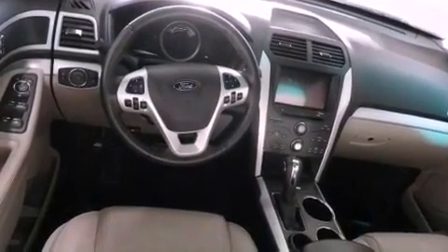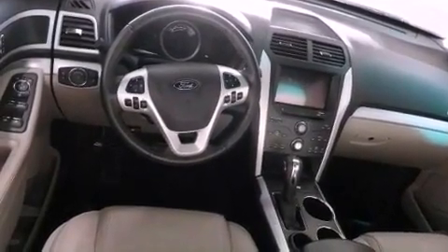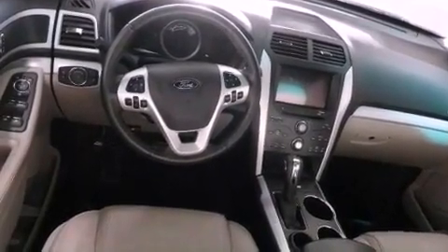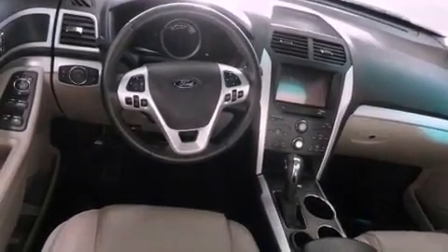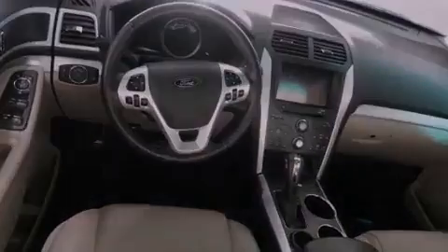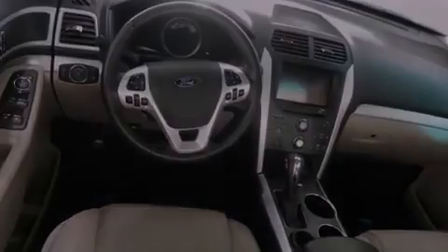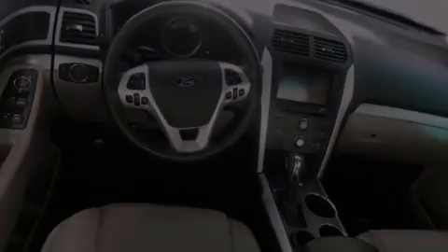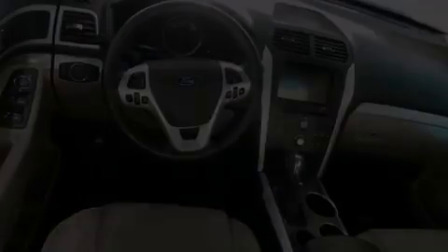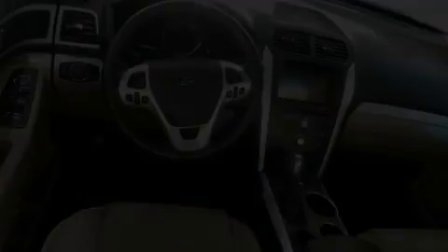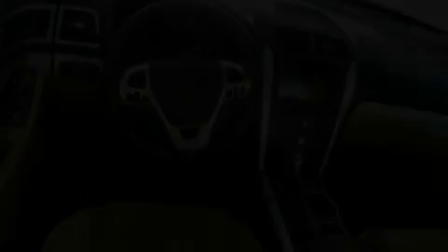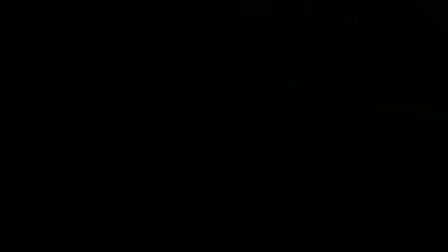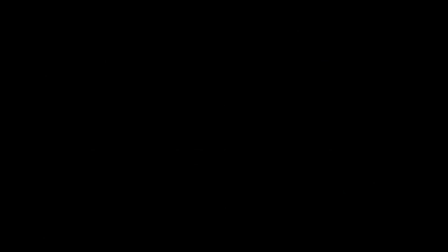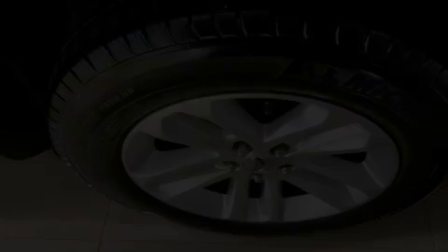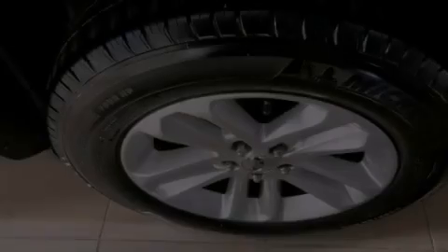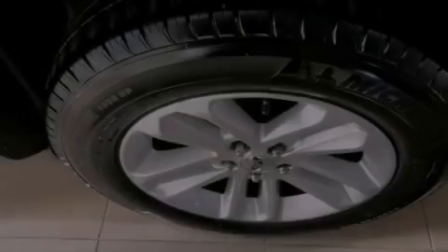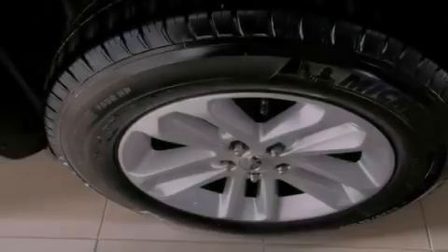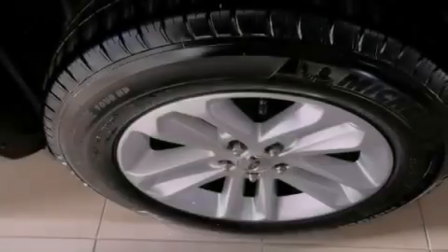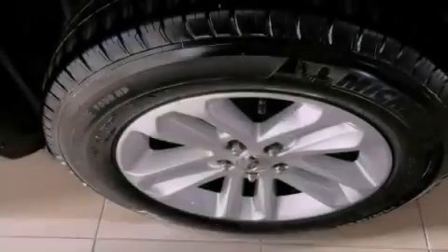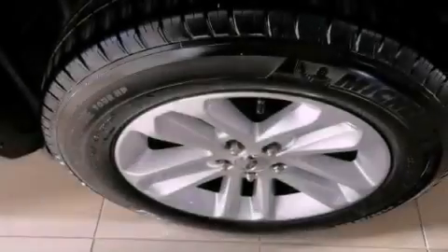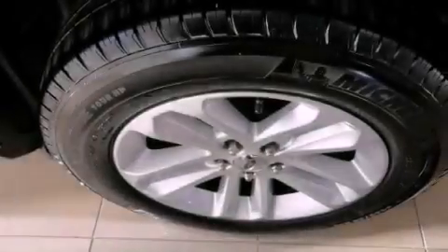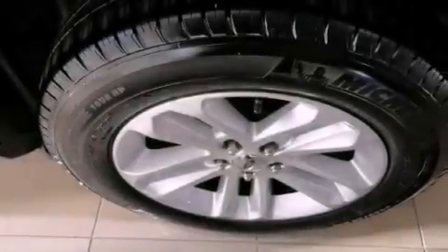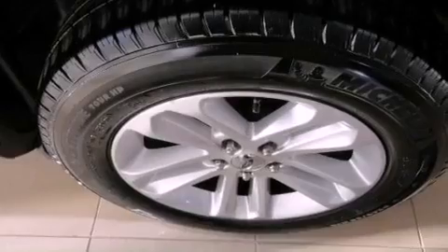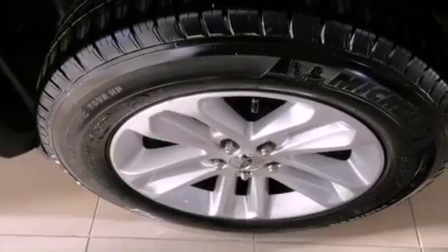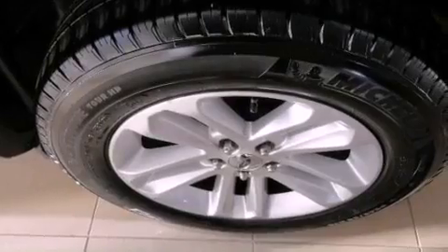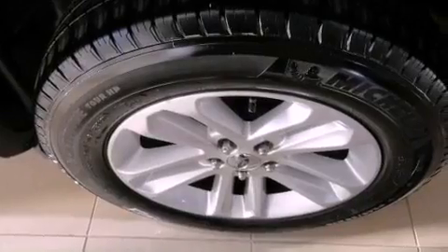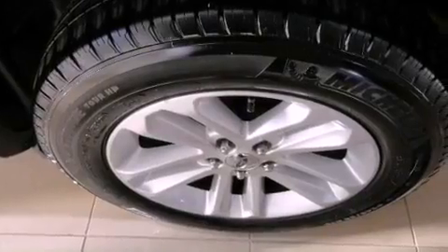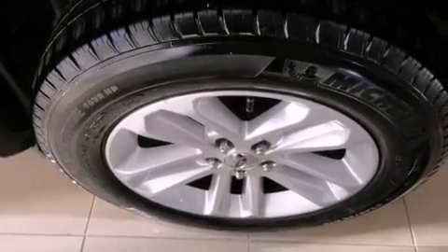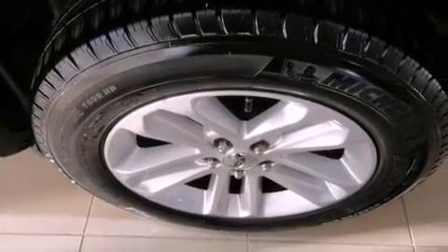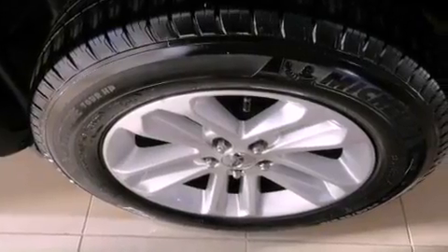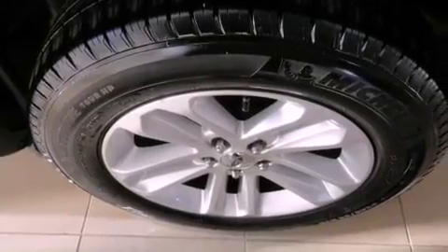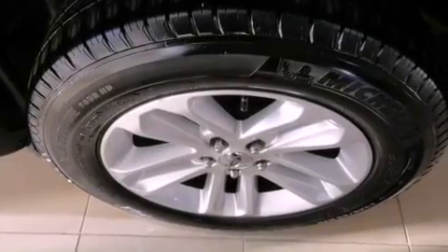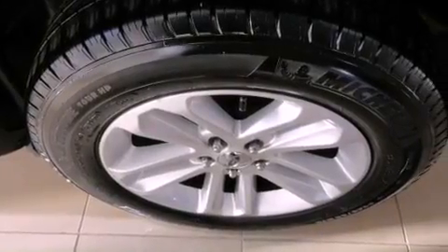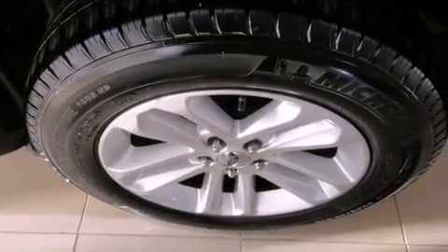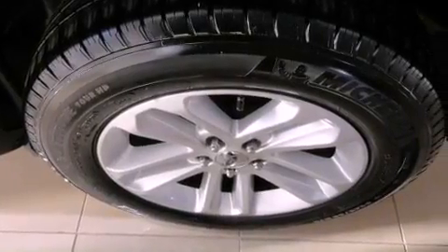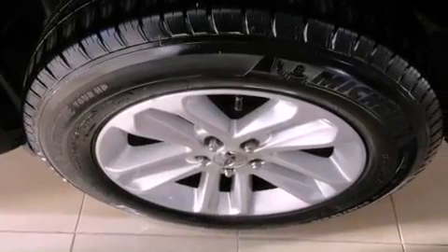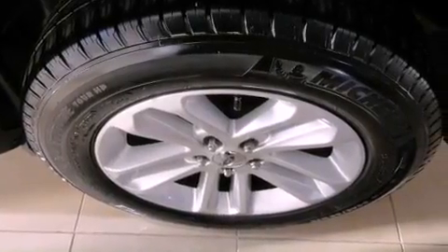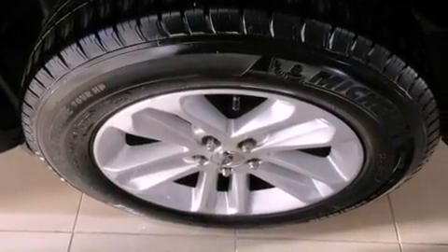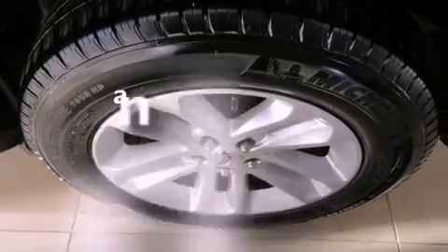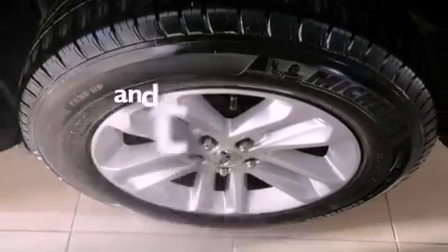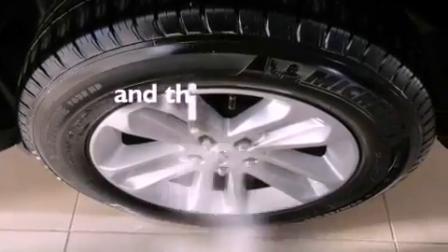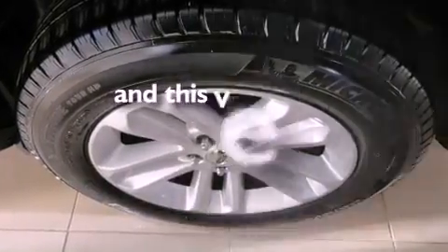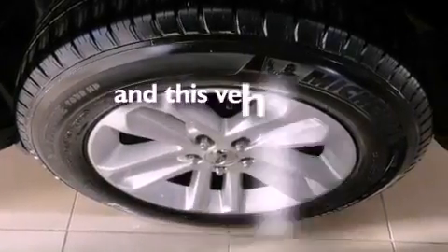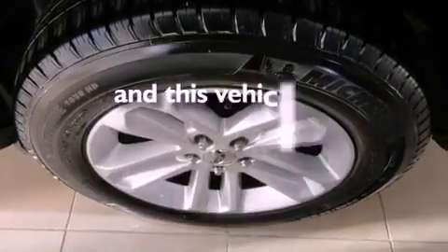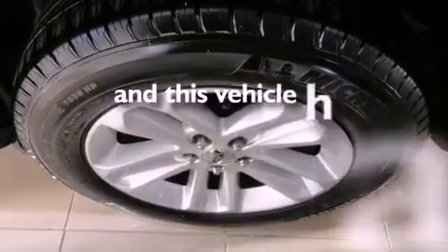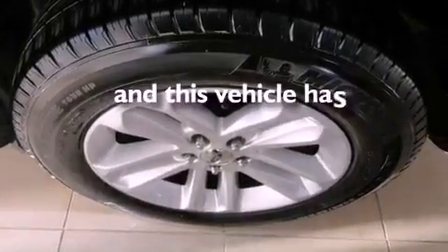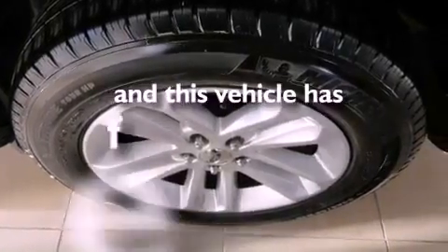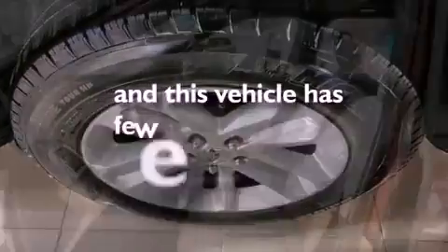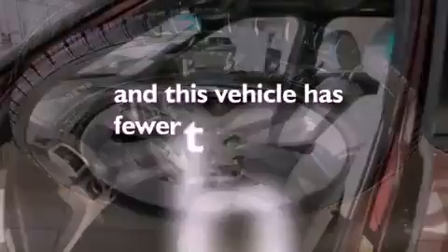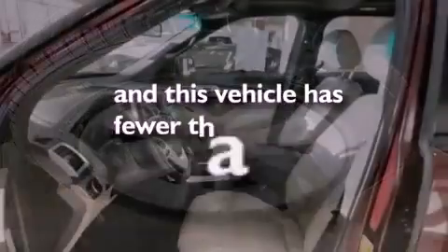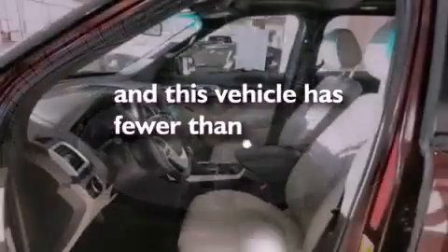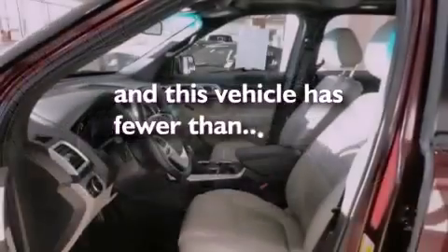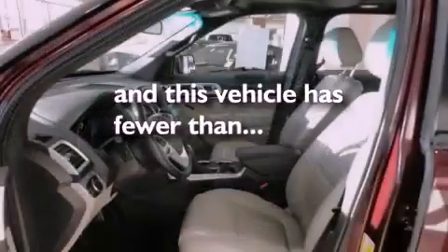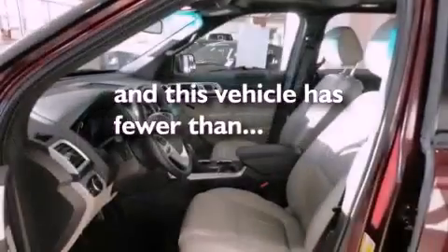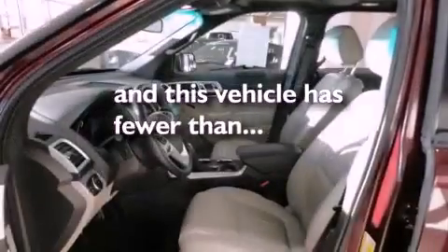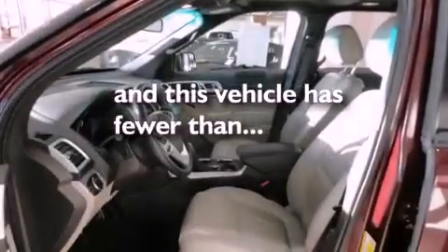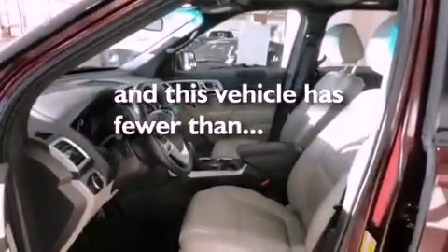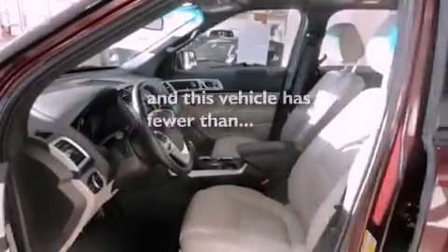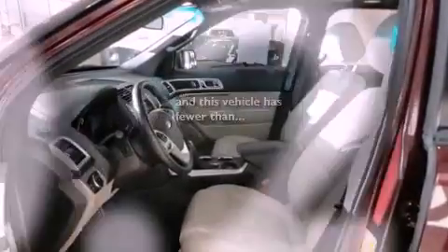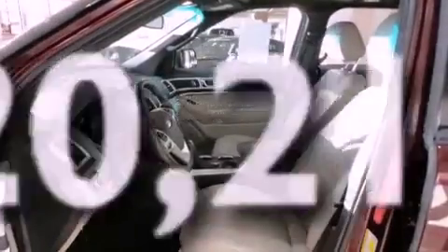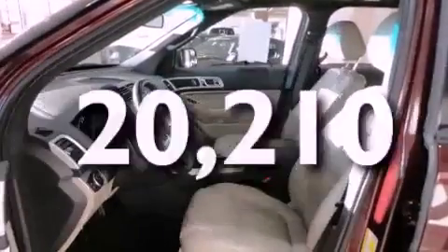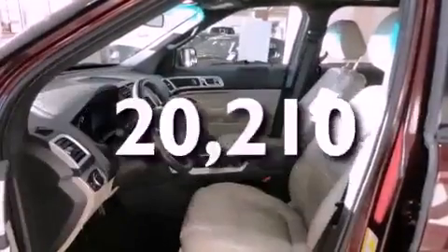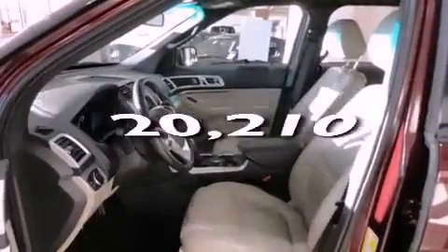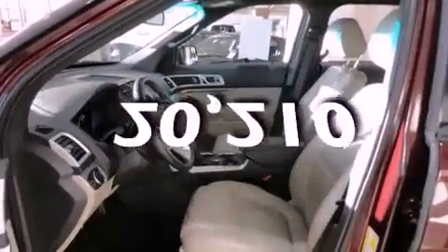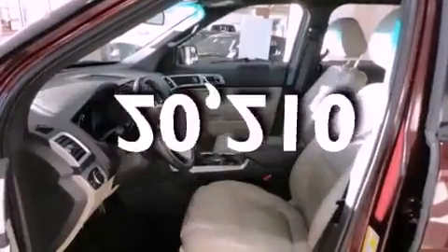Air conditioning with automatic climate control. And this vehicle has fewer than 21,000 miles on the odometer.